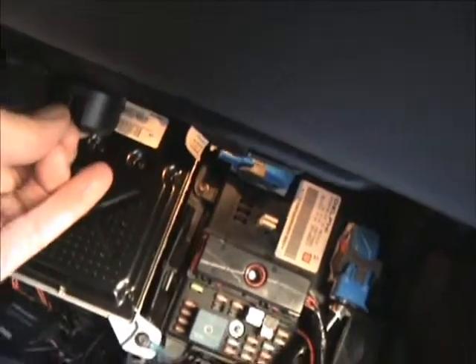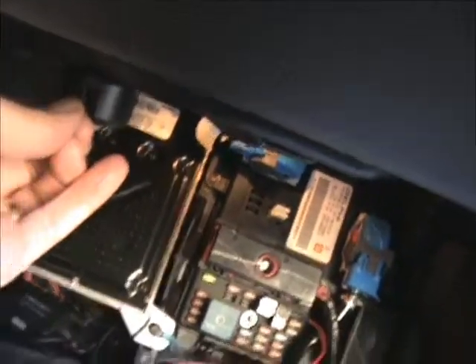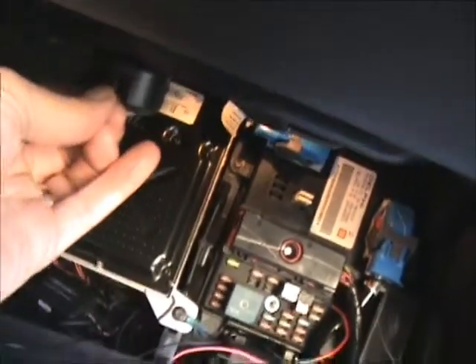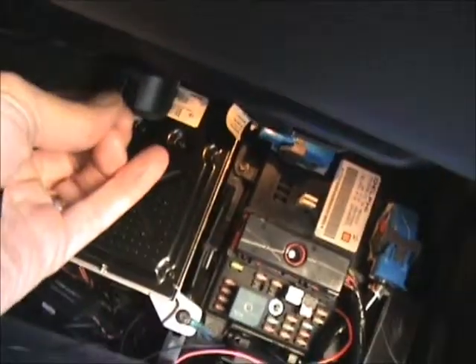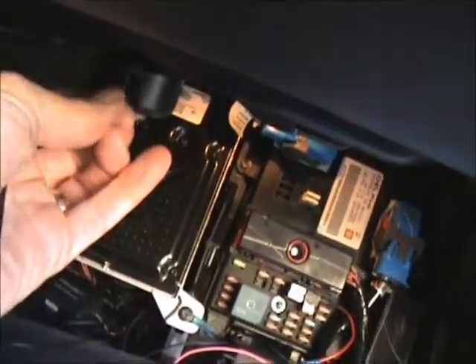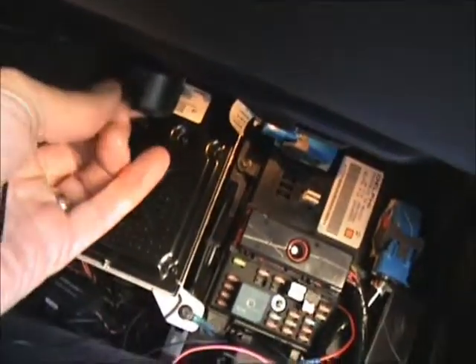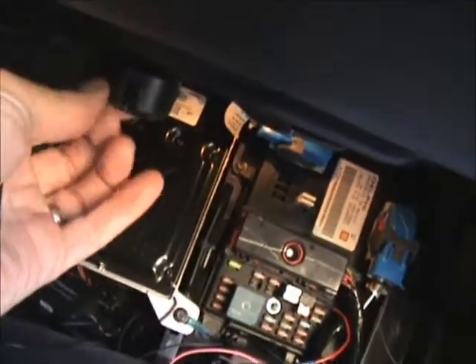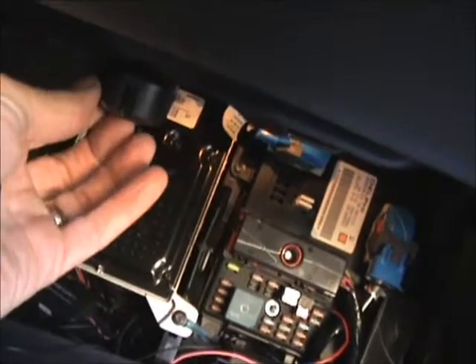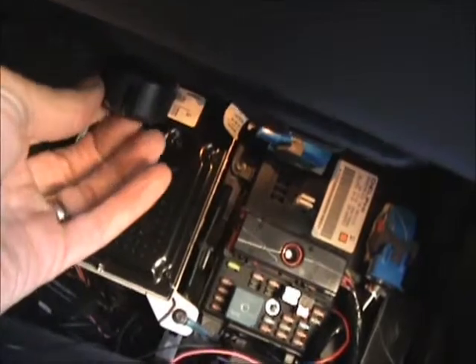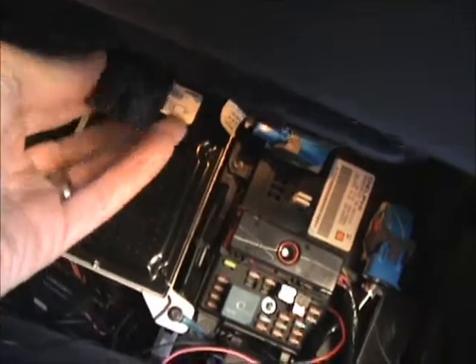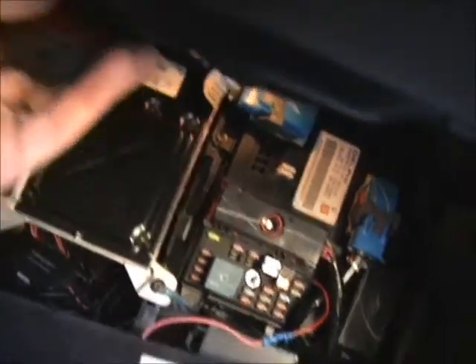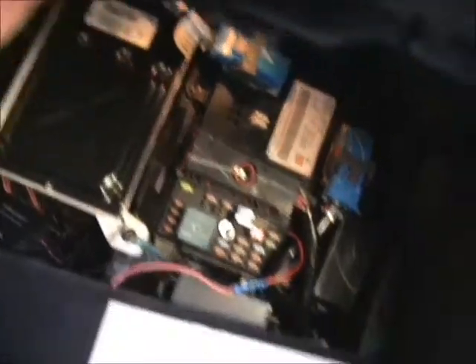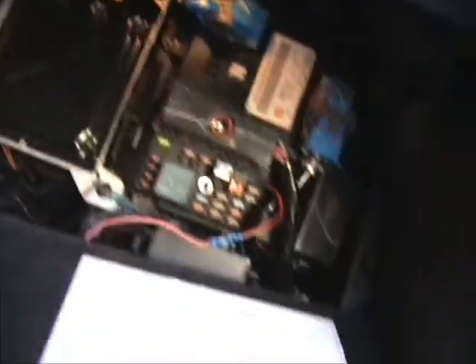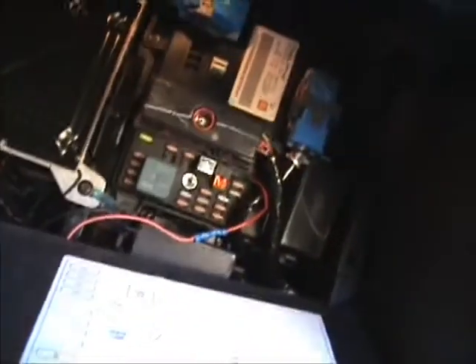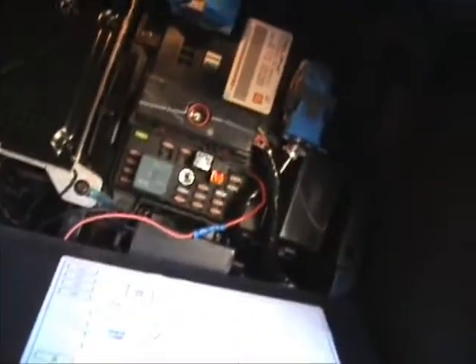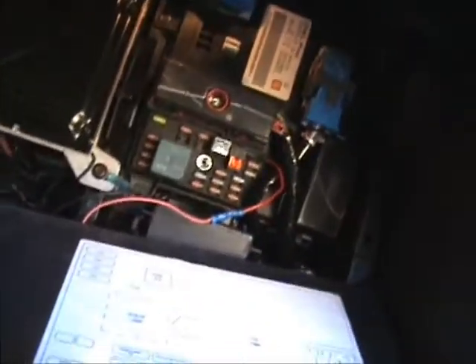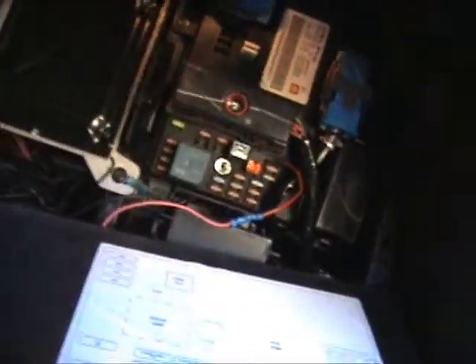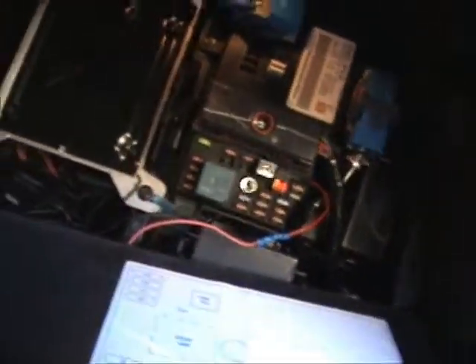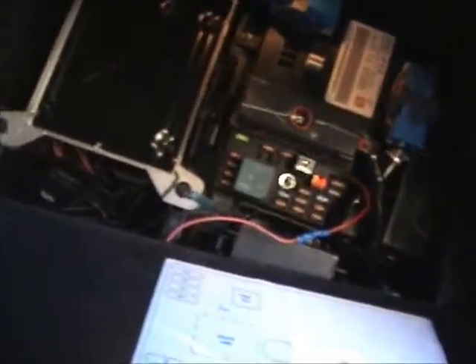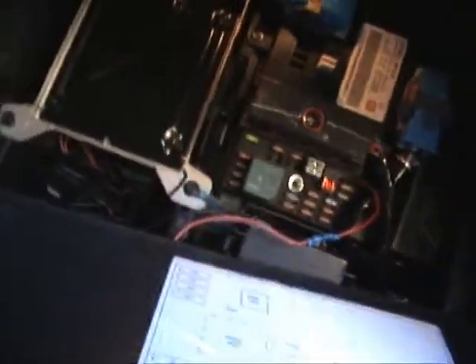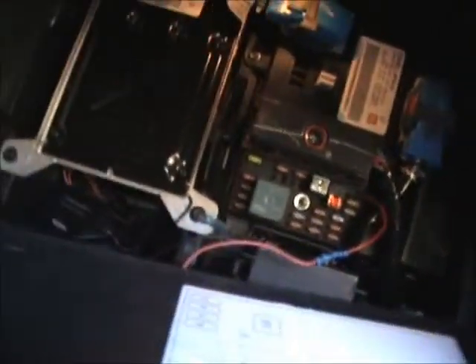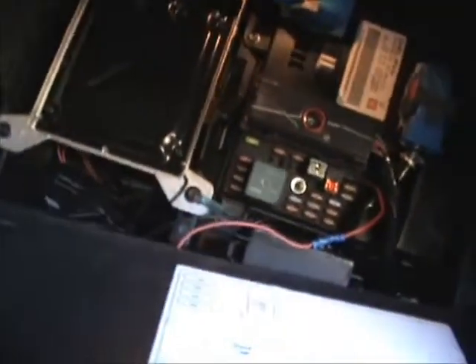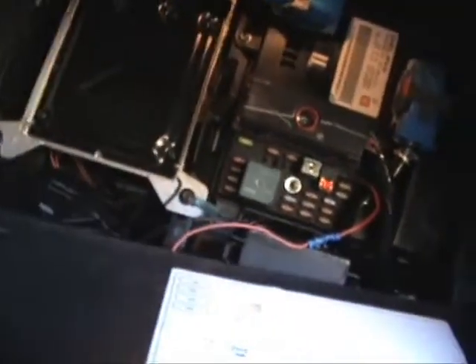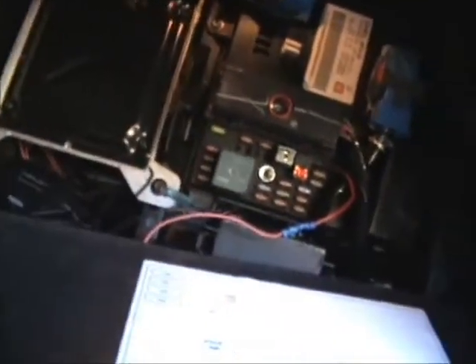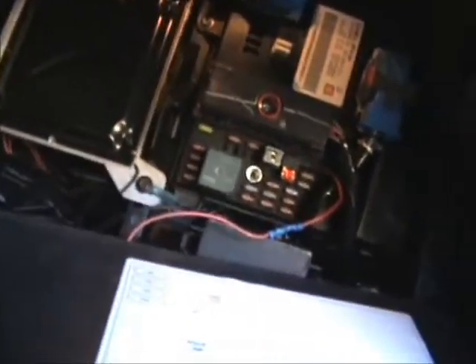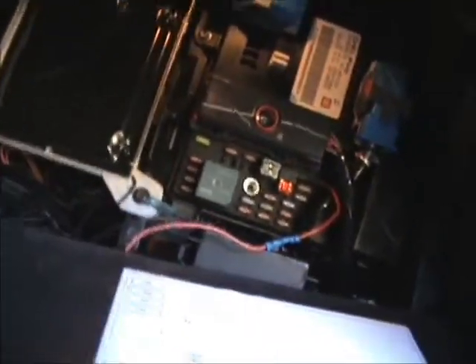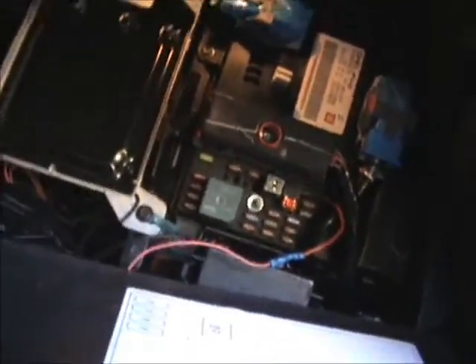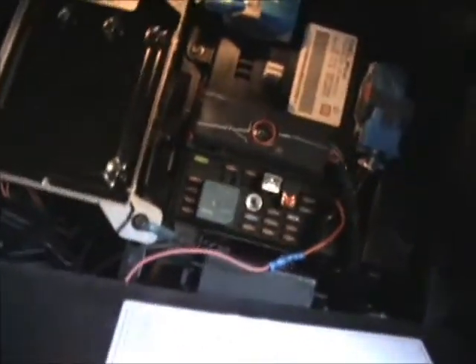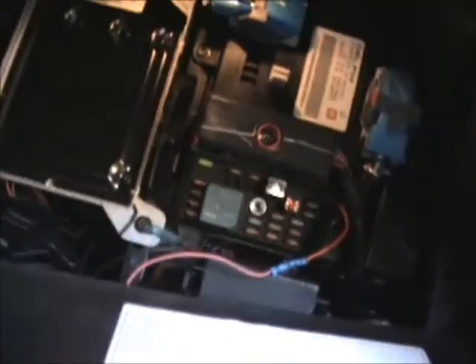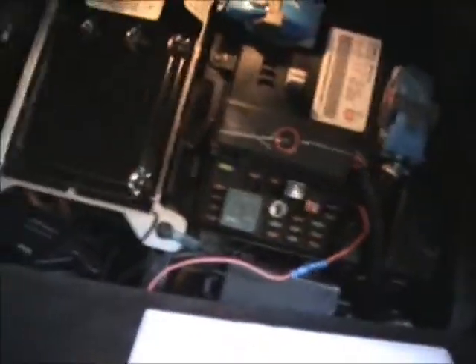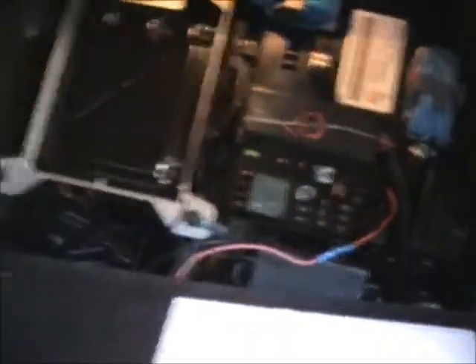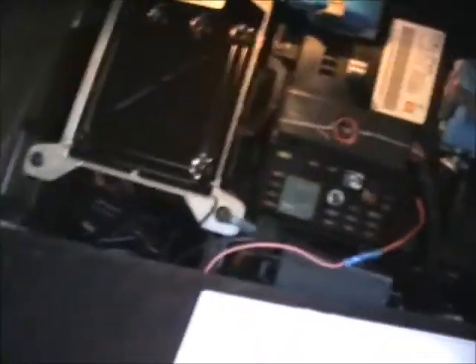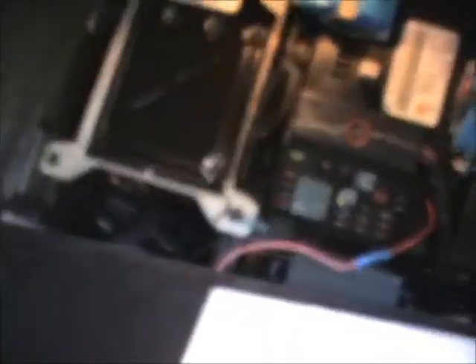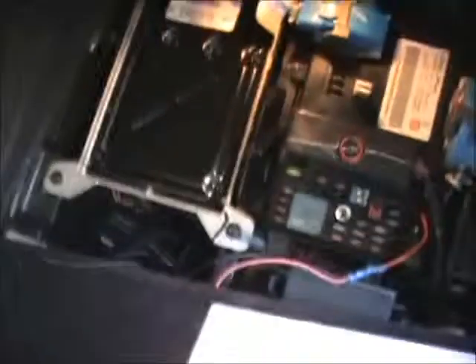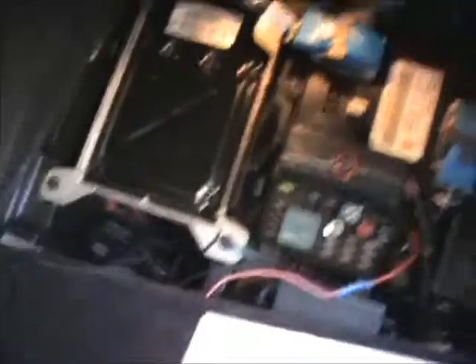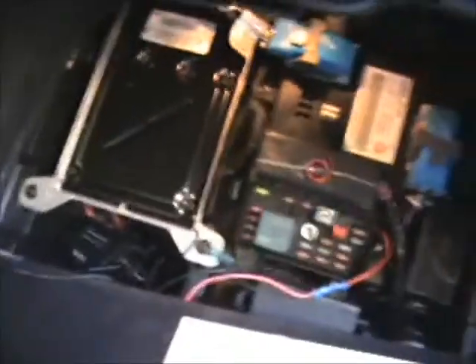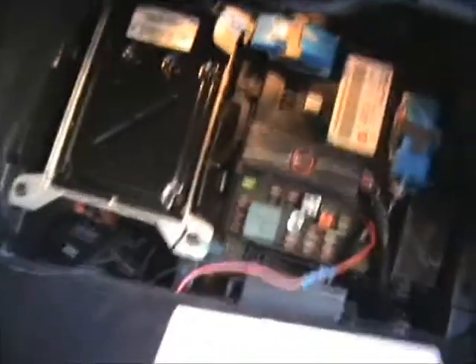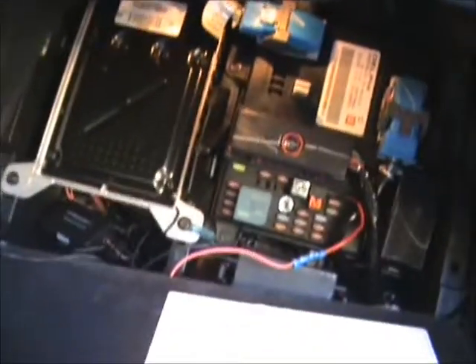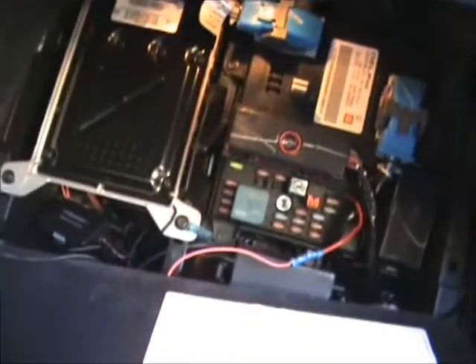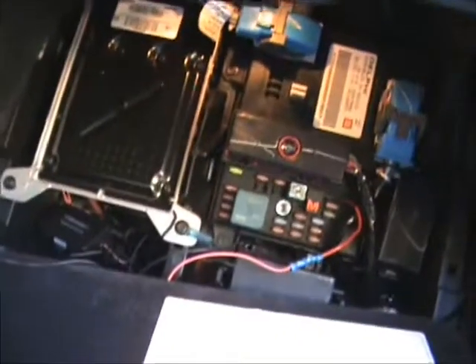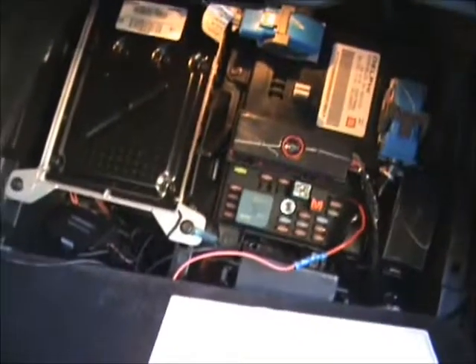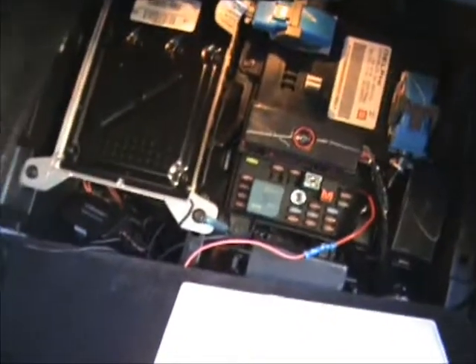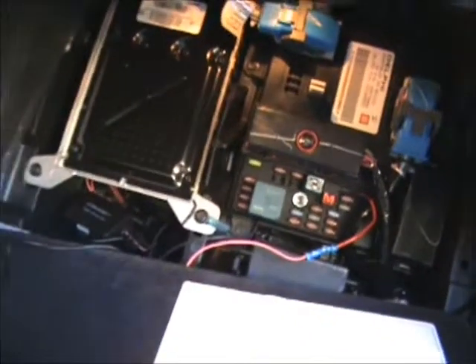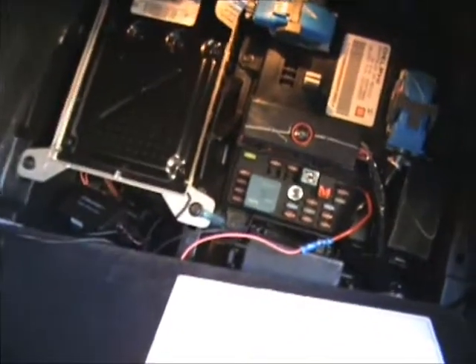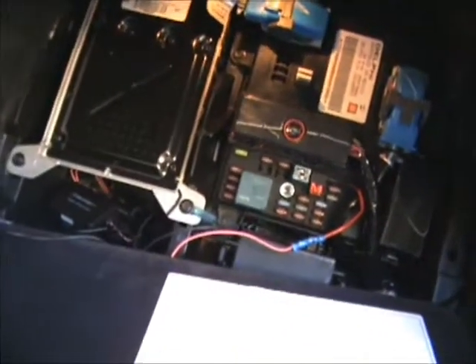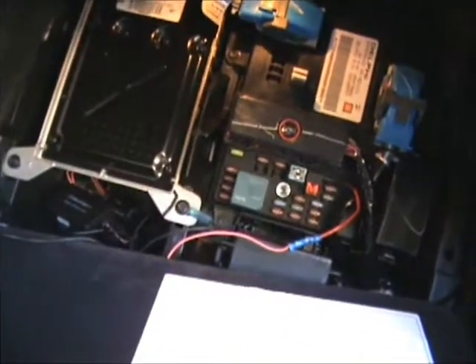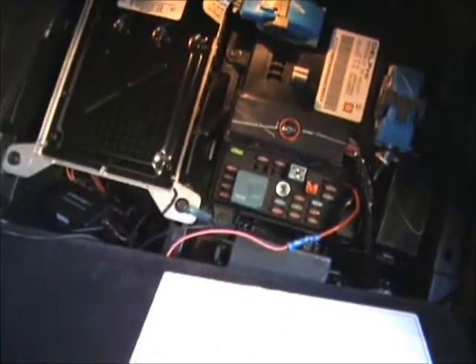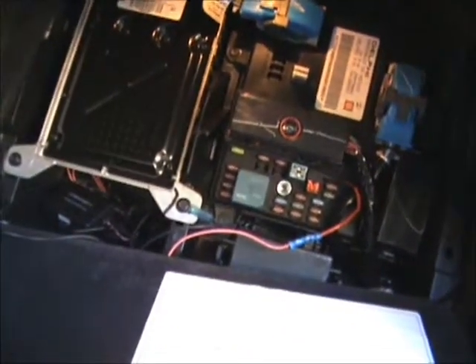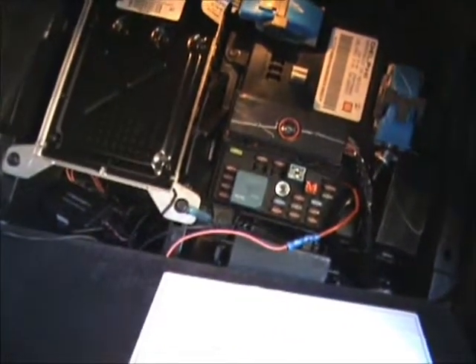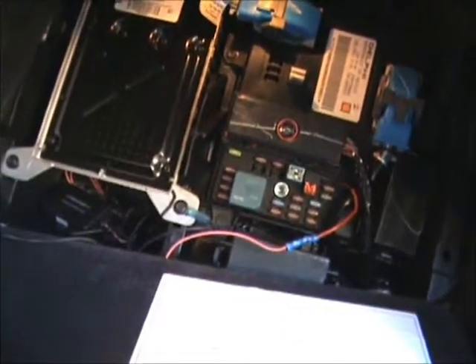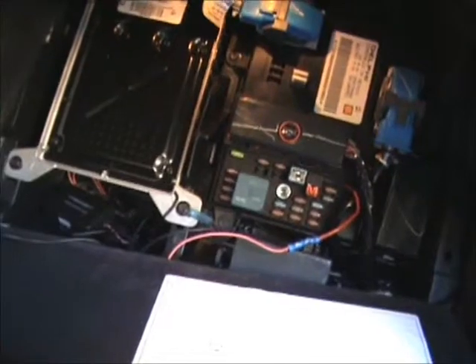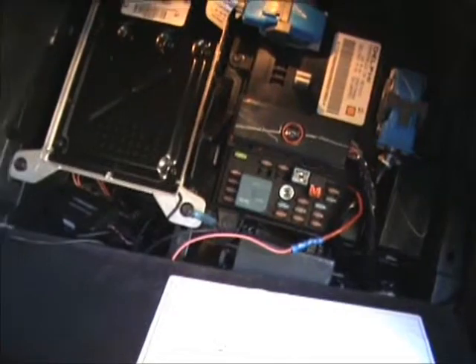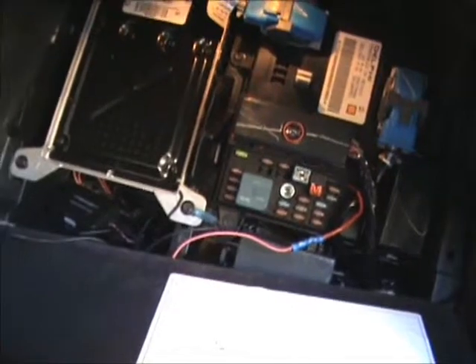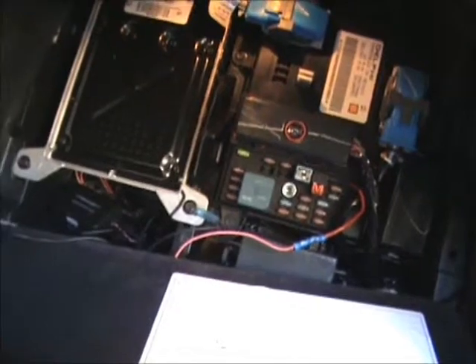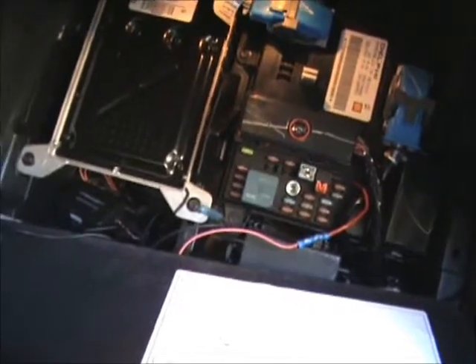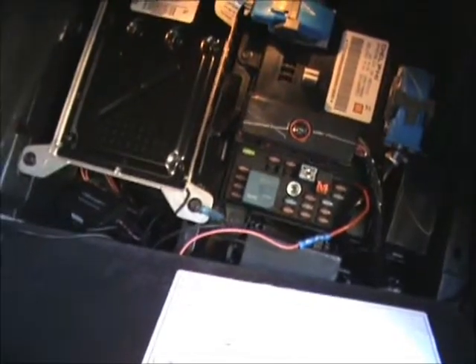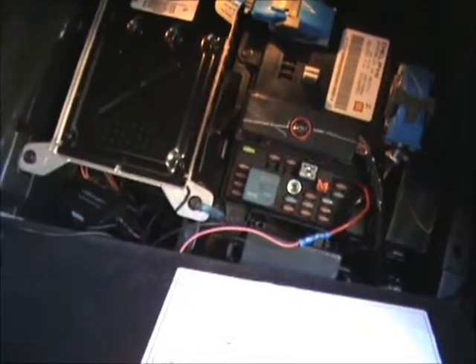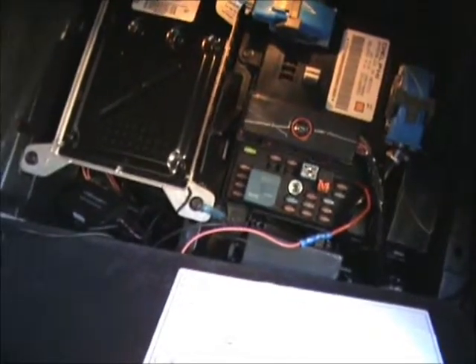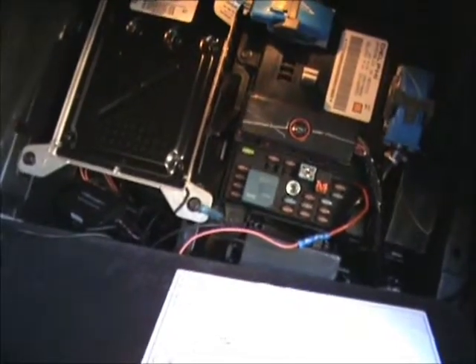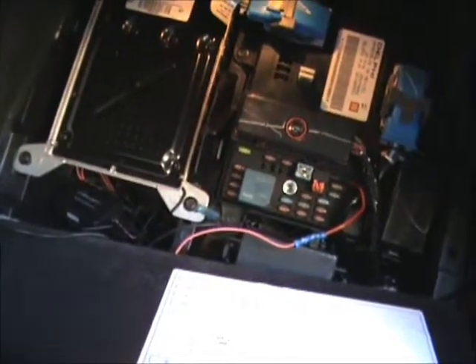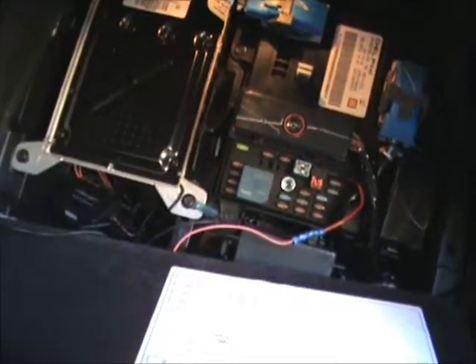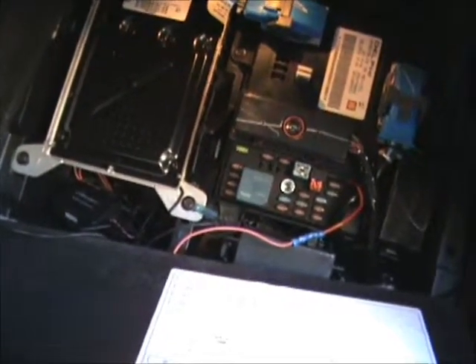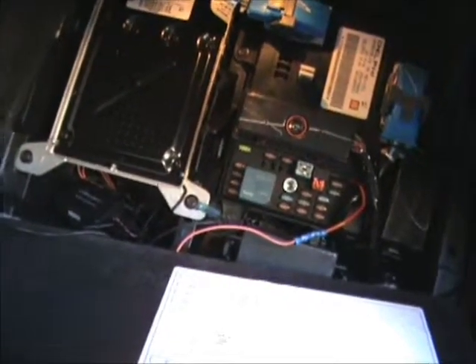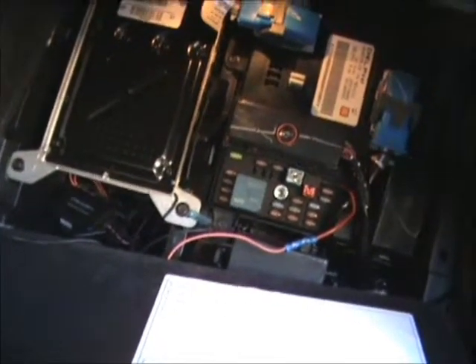And that's it. Close it all up, it's calibrated, and we're good to go. The whole thing took about an hour from start to finish.